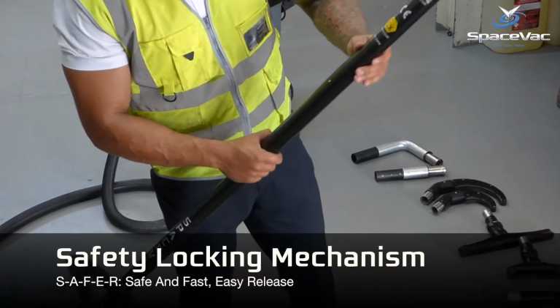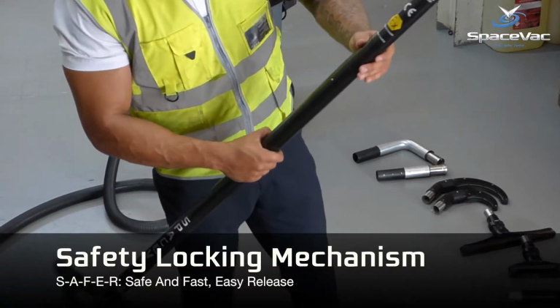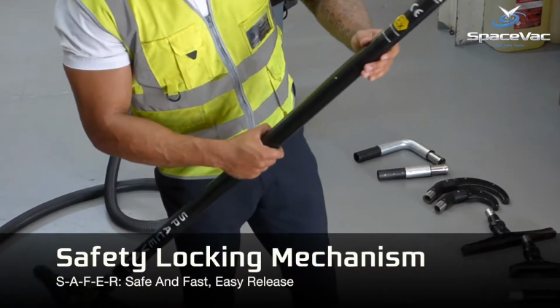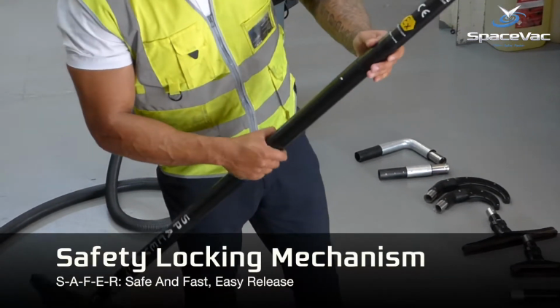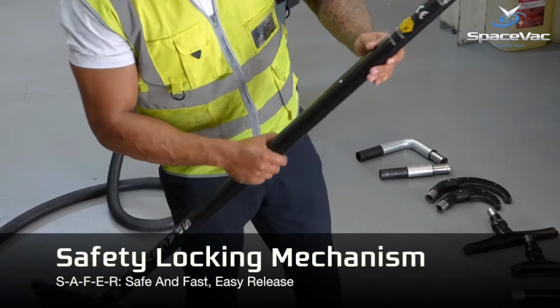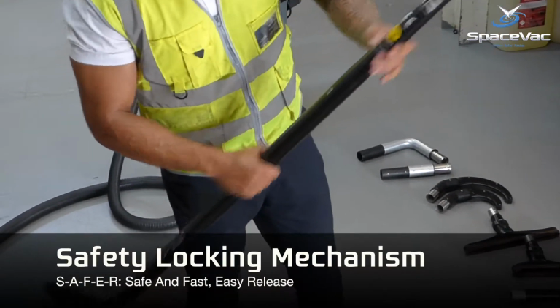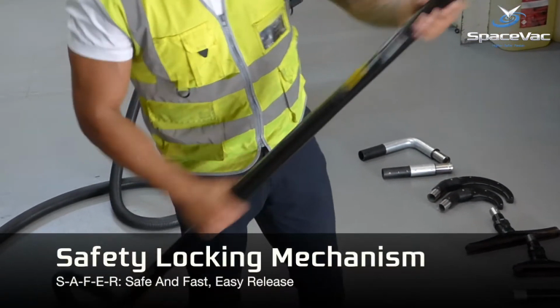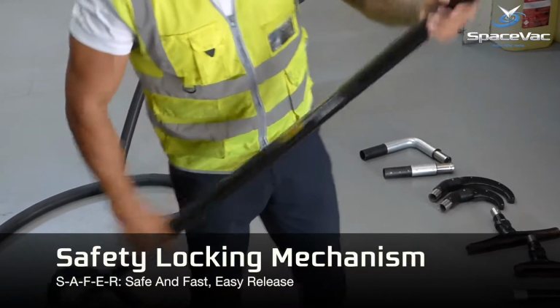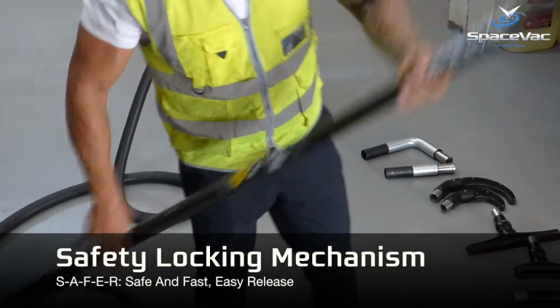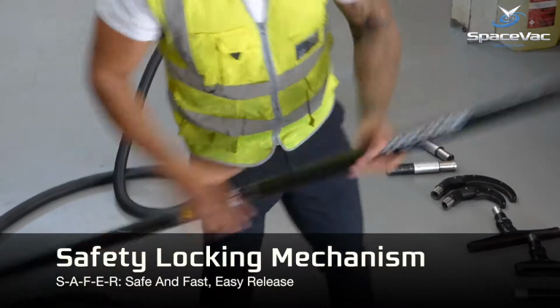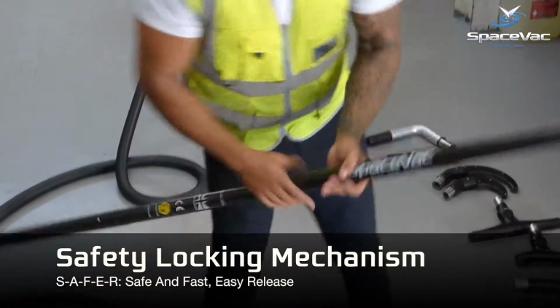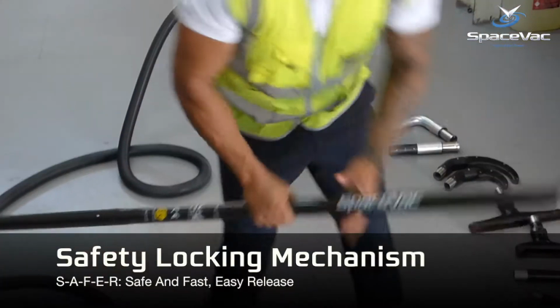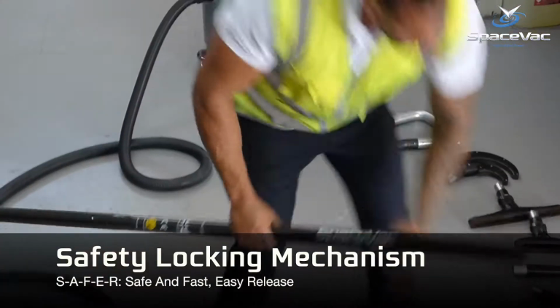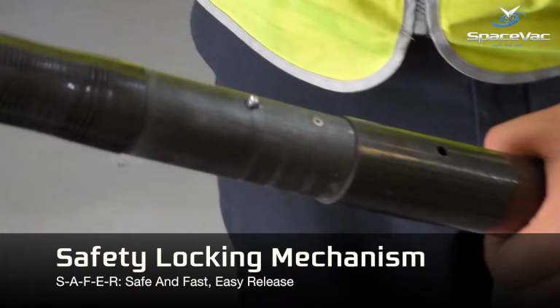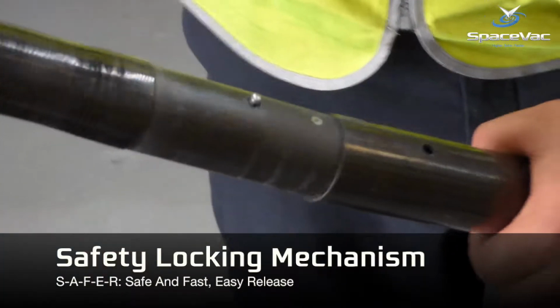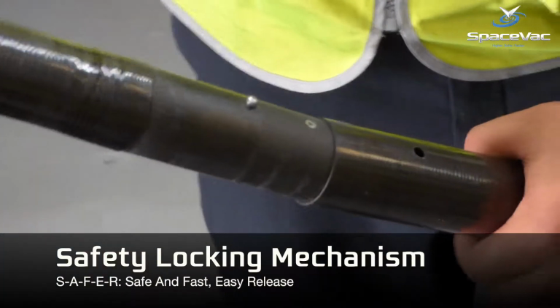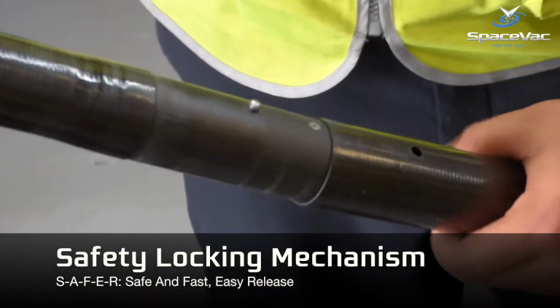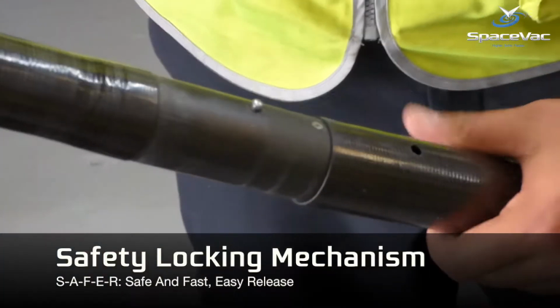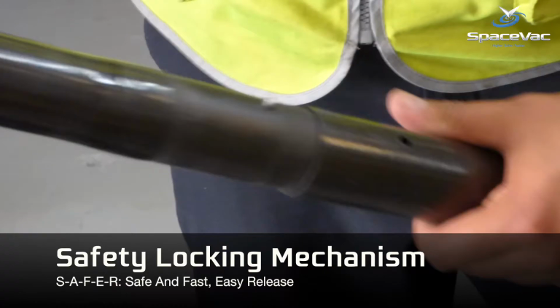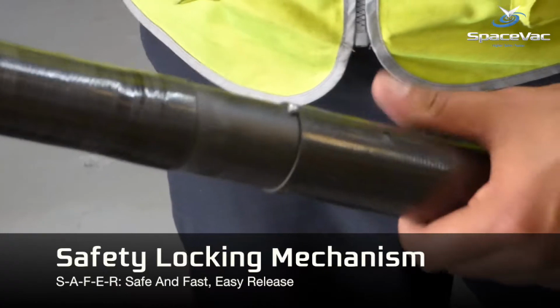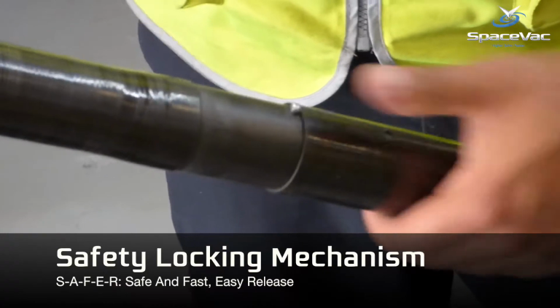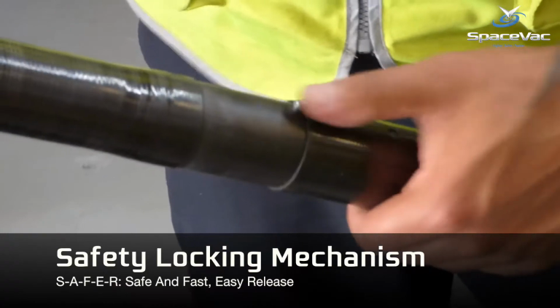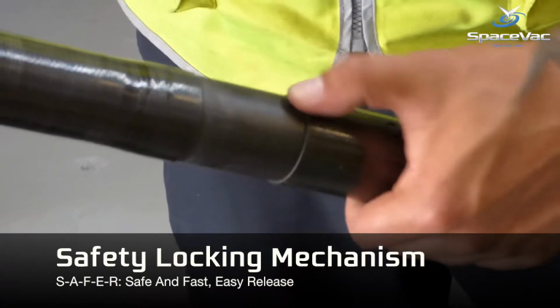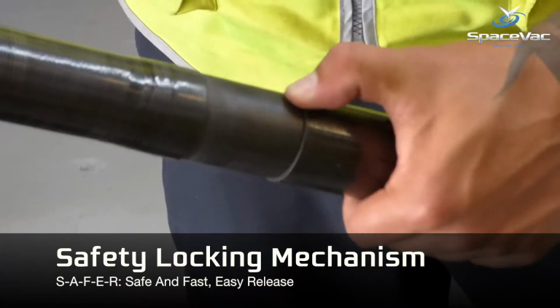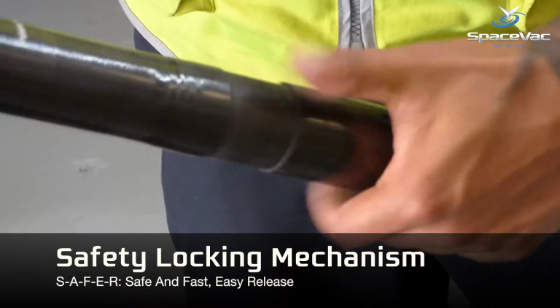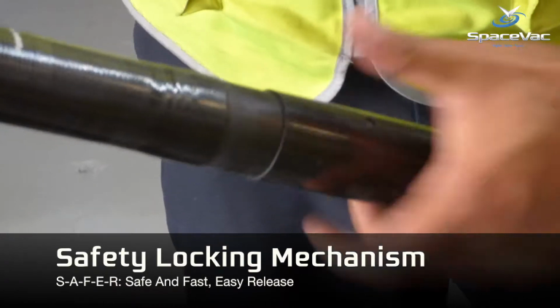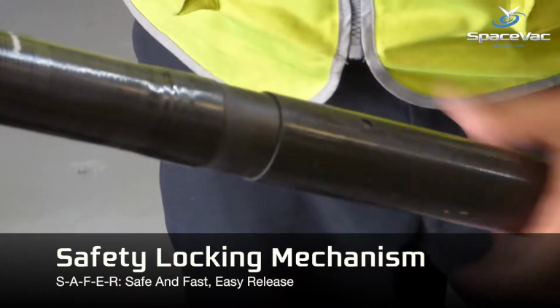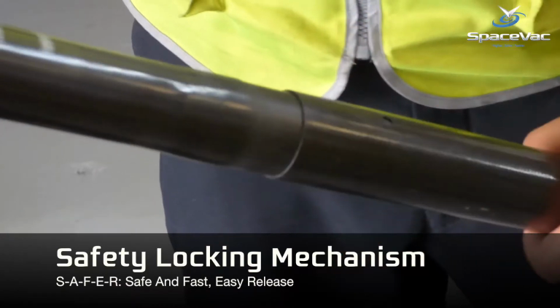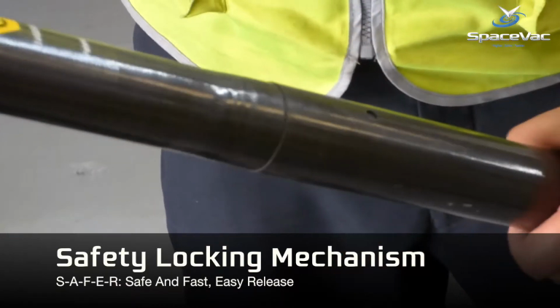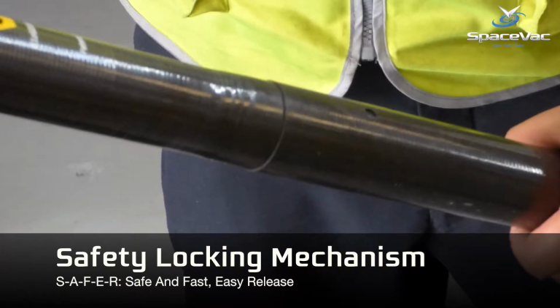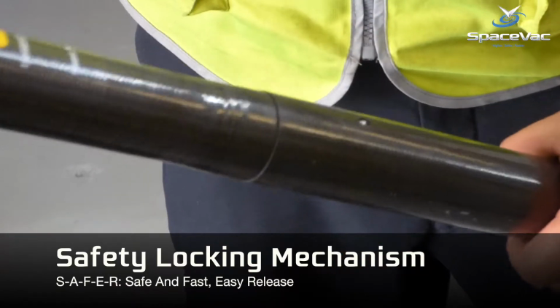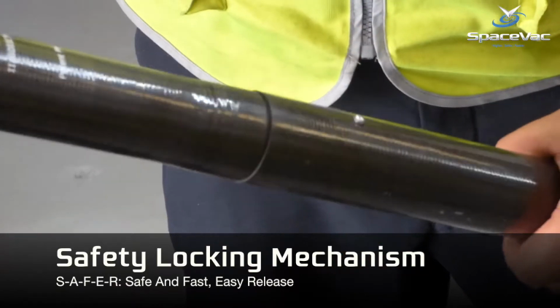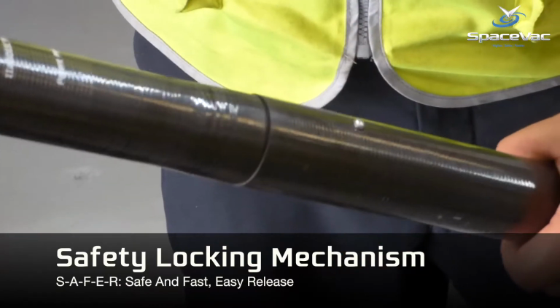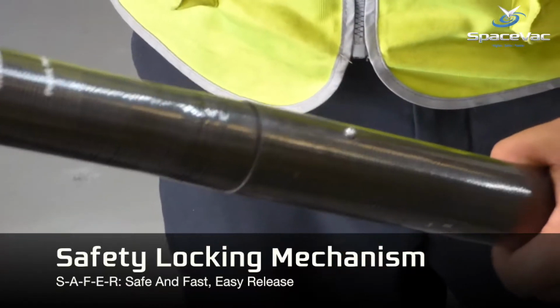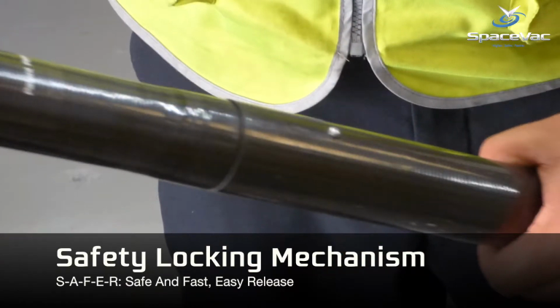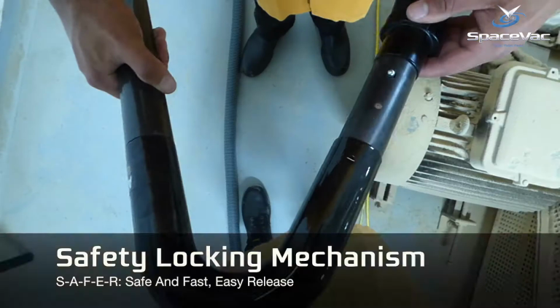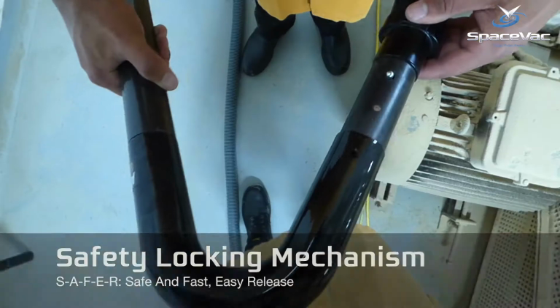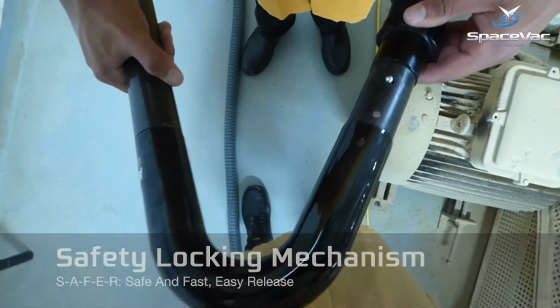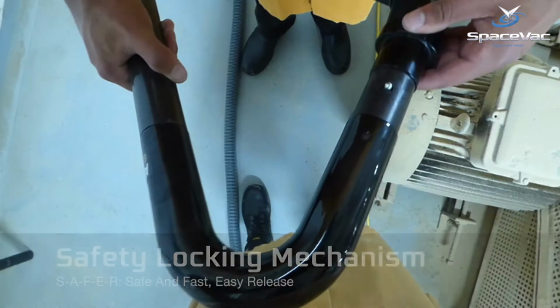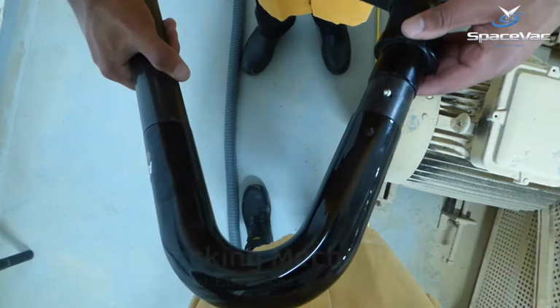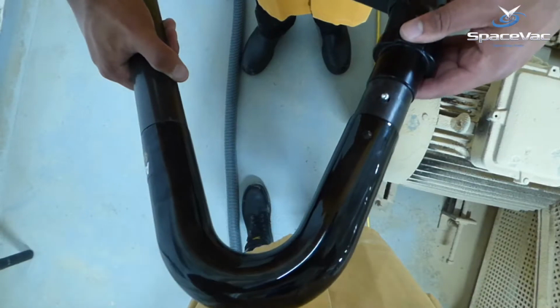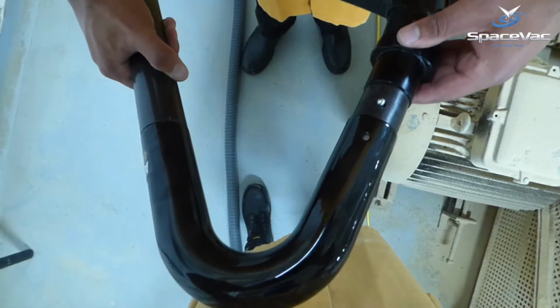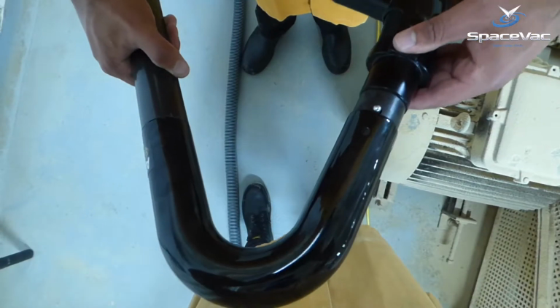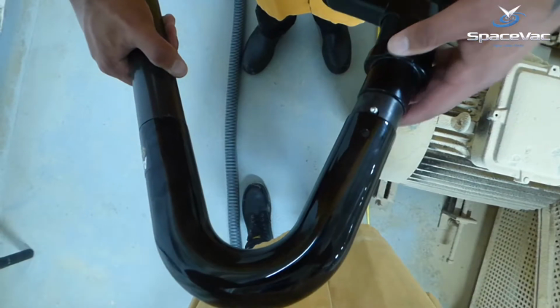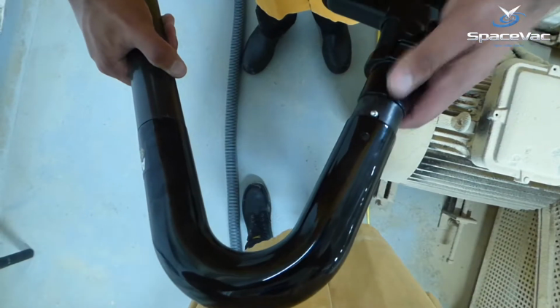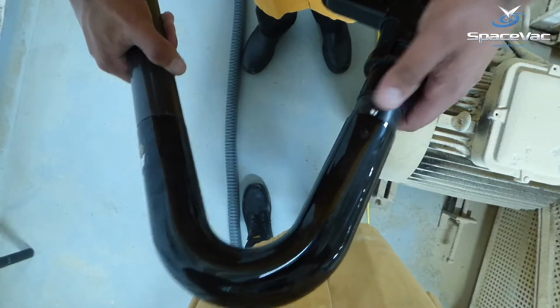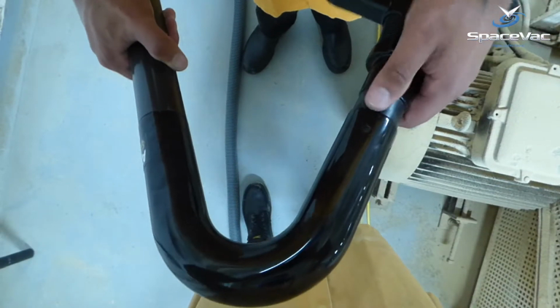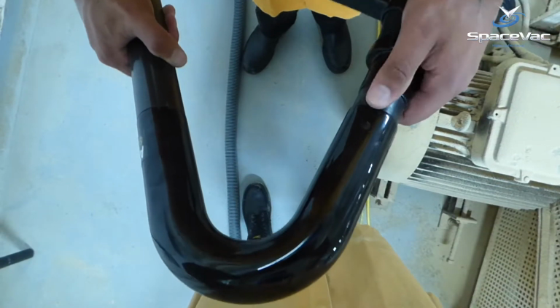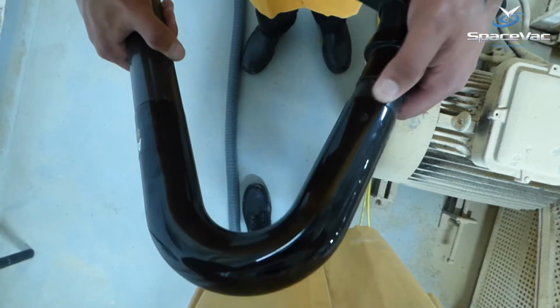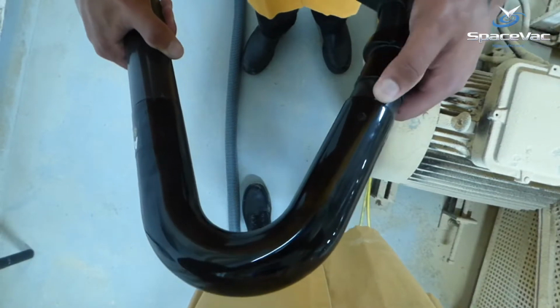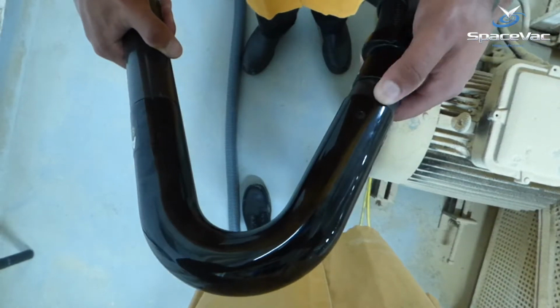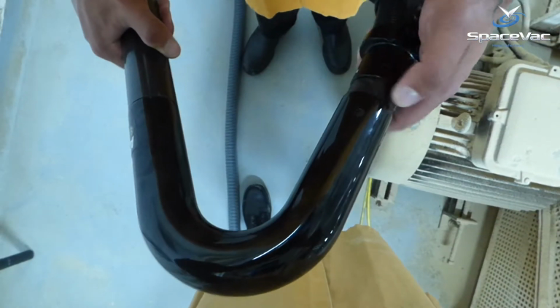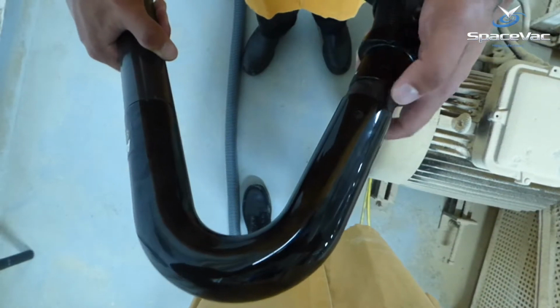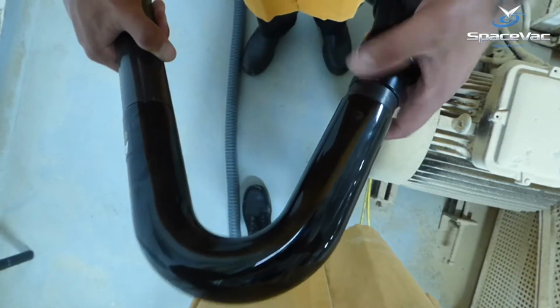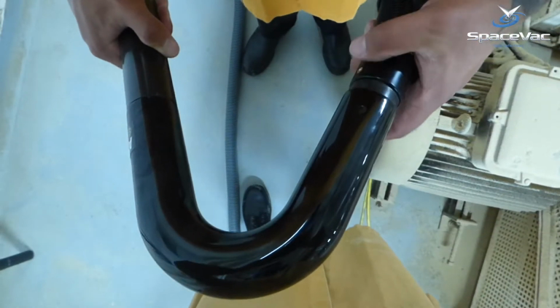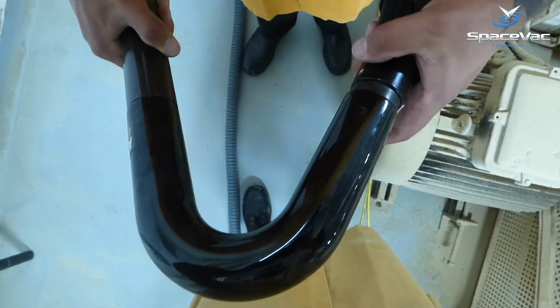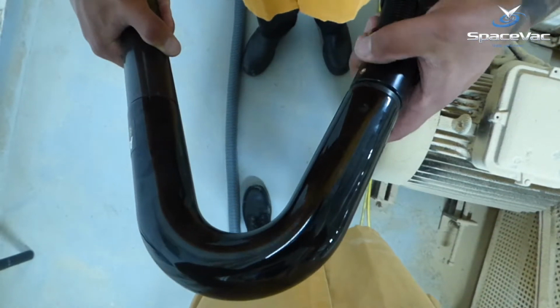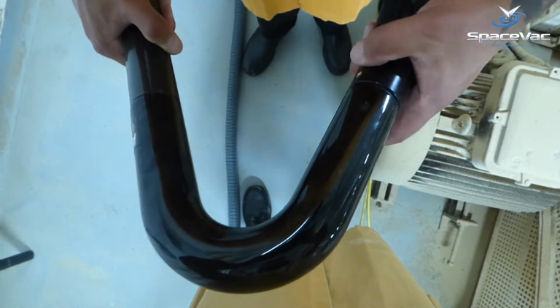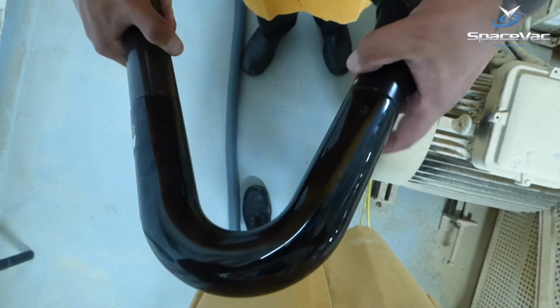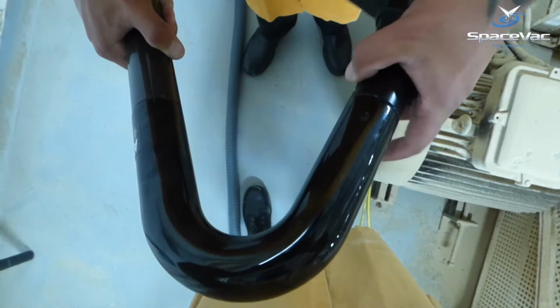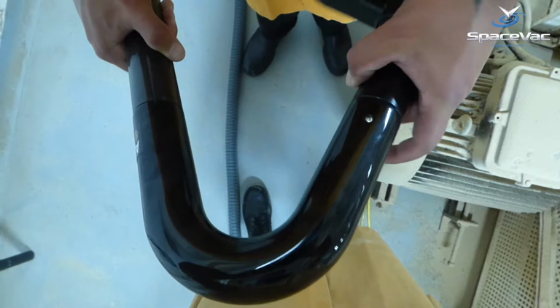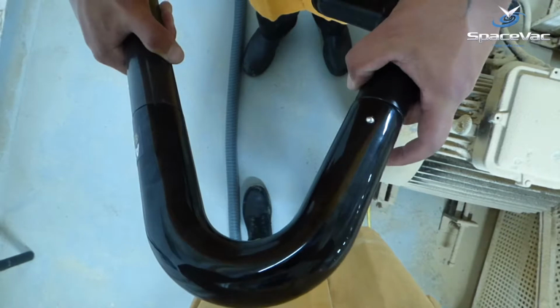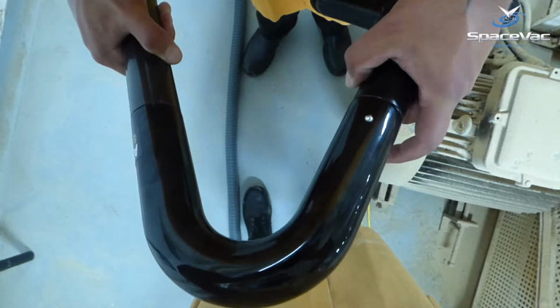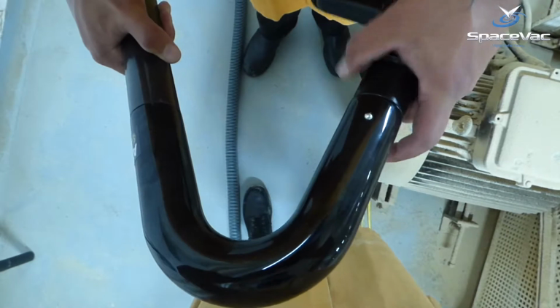Designed with safety at heart, the SpaceFact System features our unique safety locking mechanism as standard on all of our tools to ensure total operator safety.